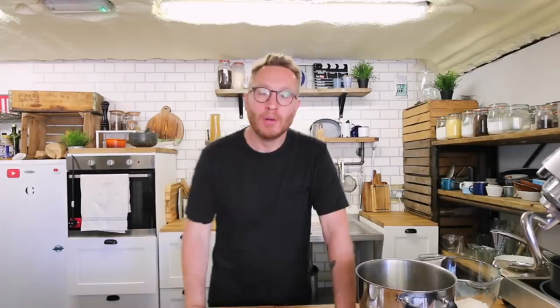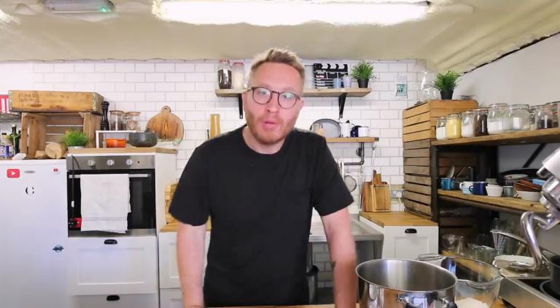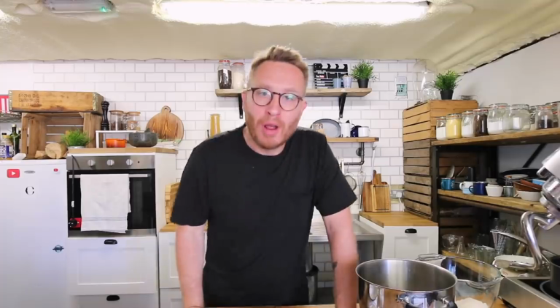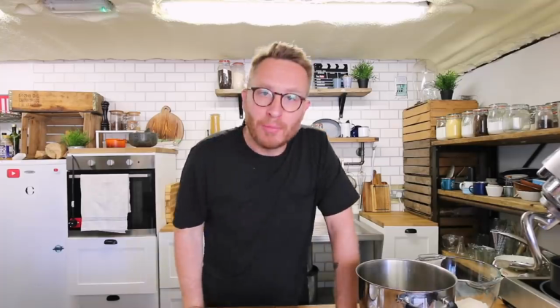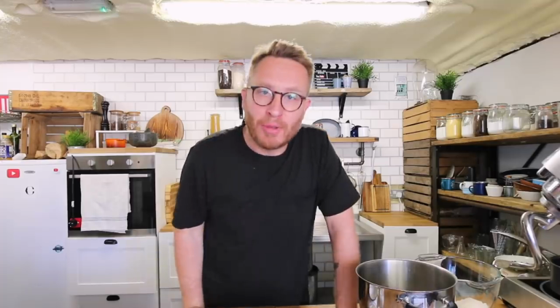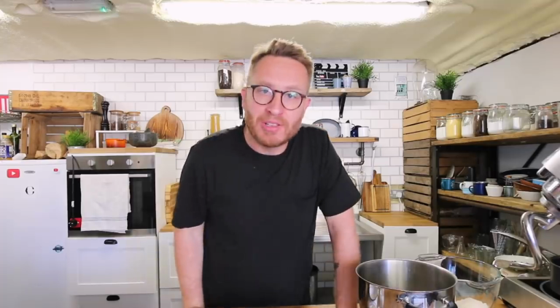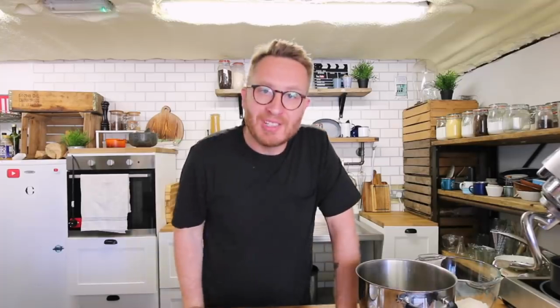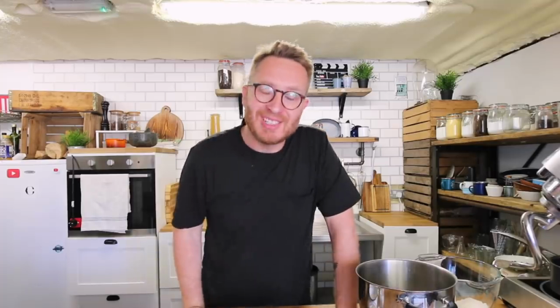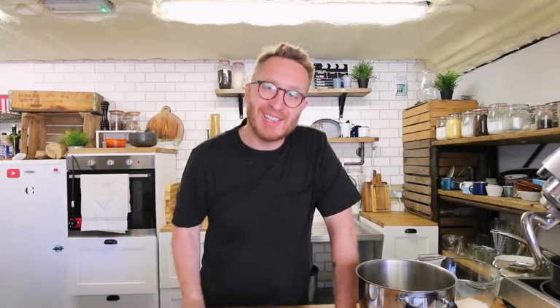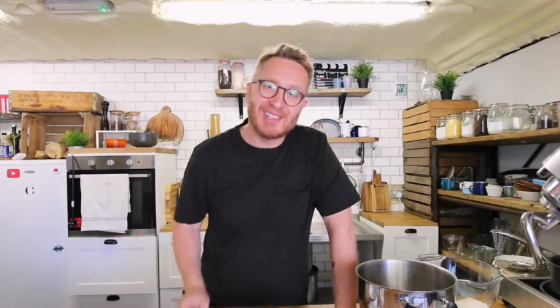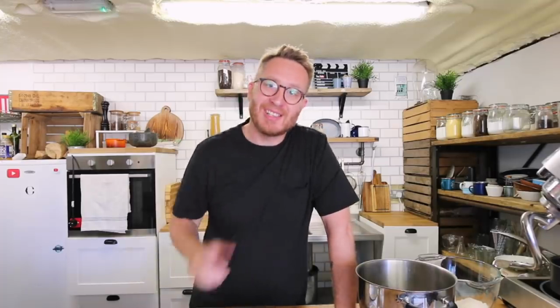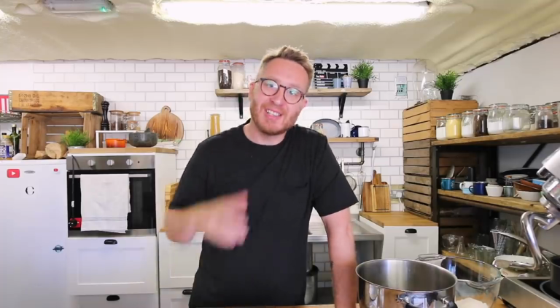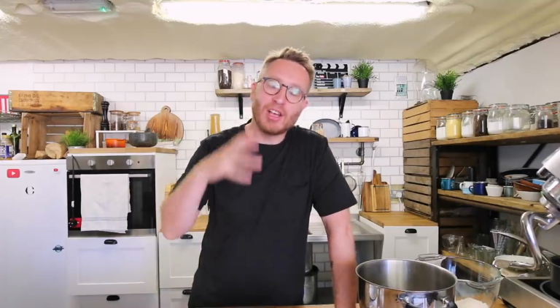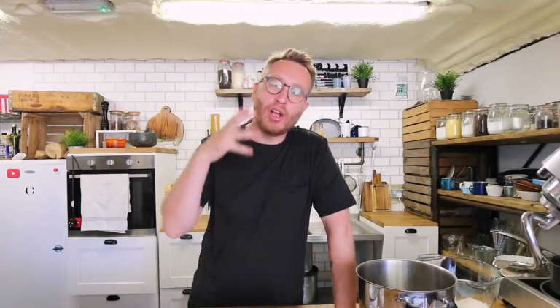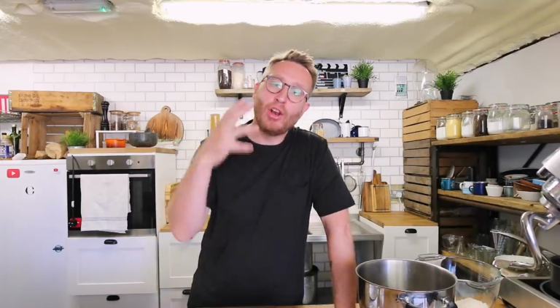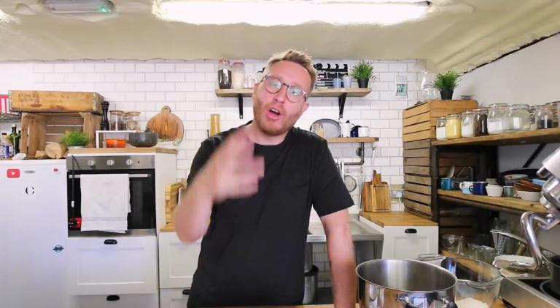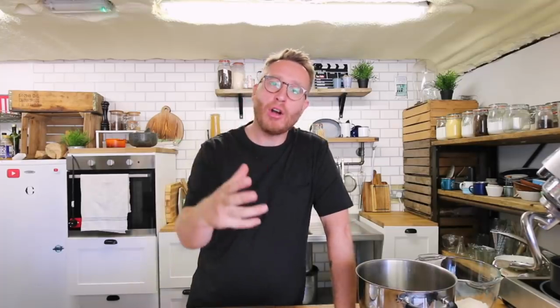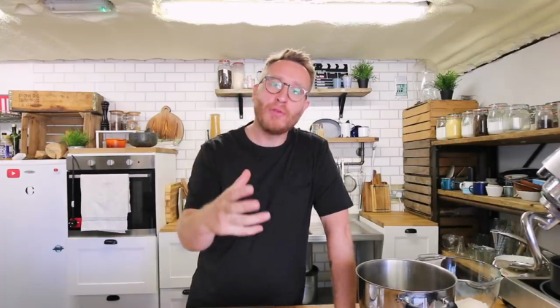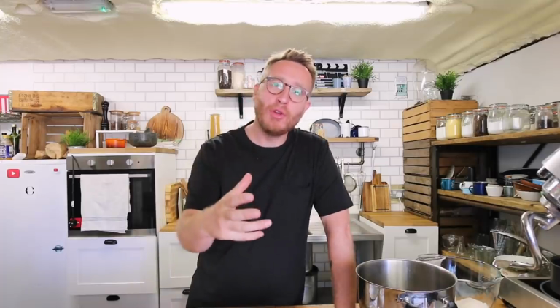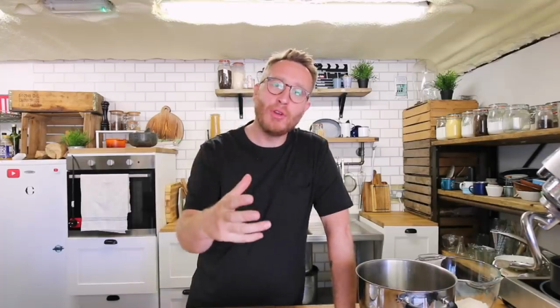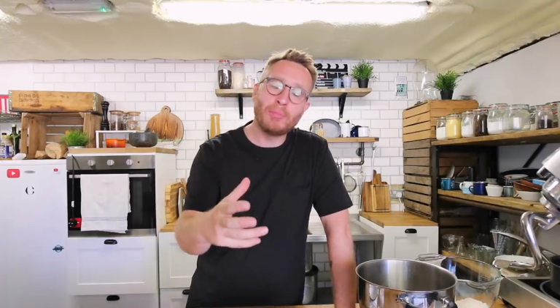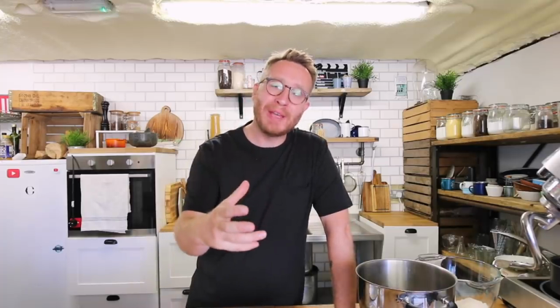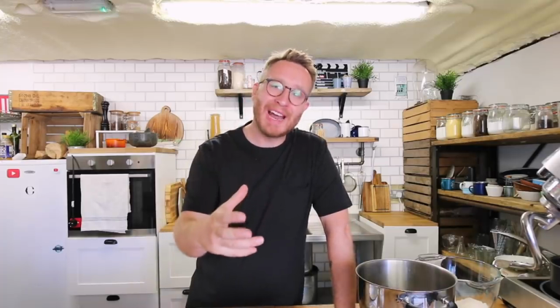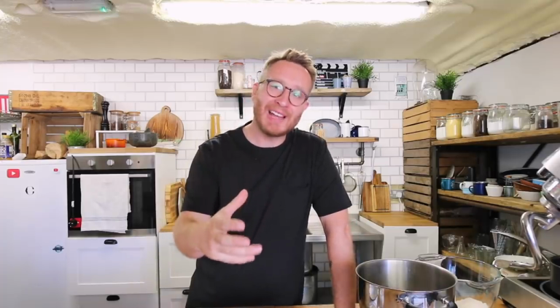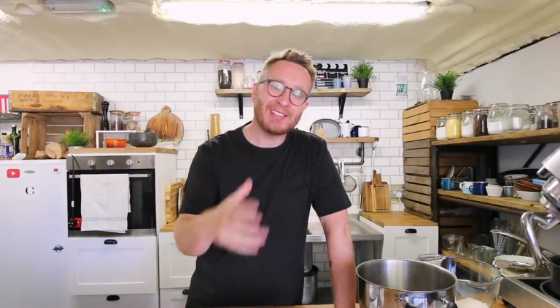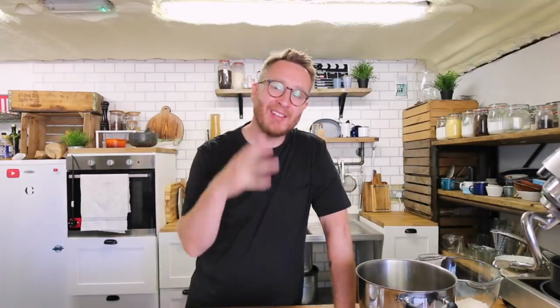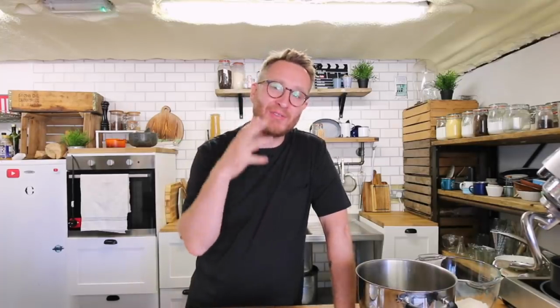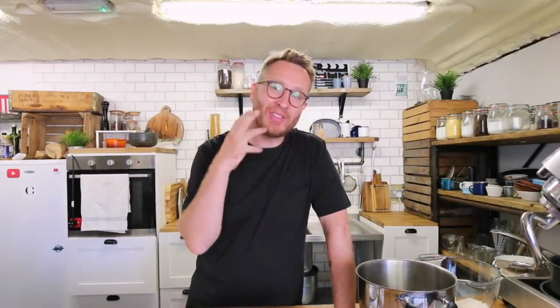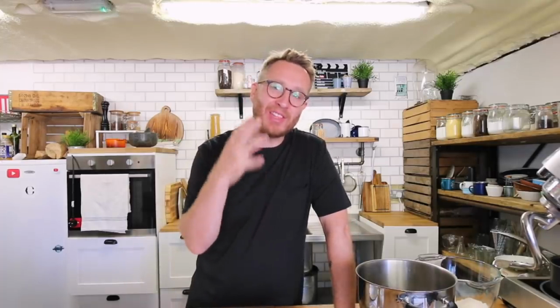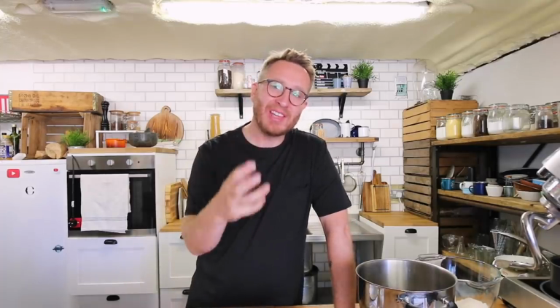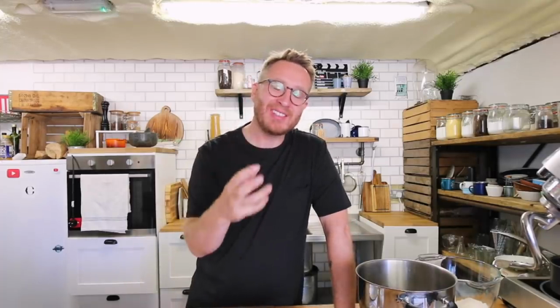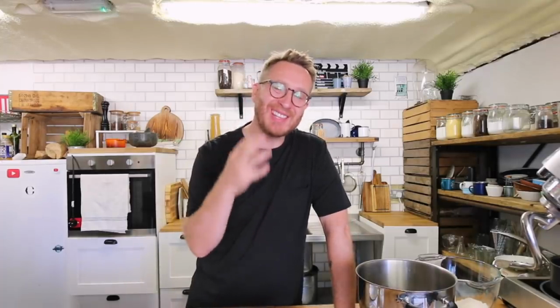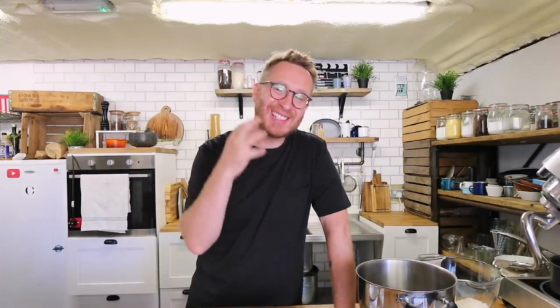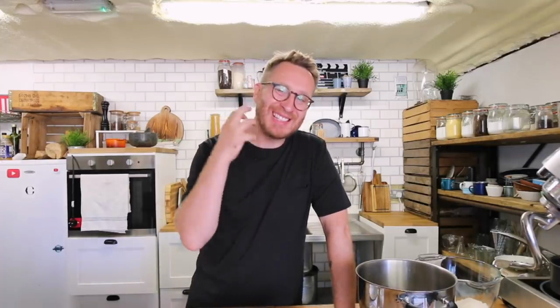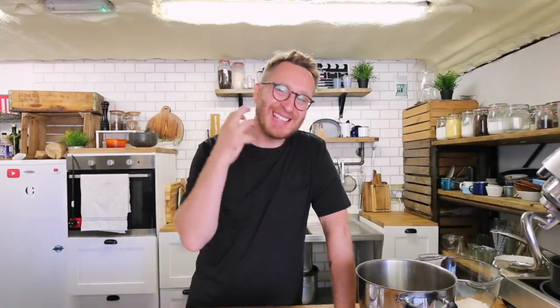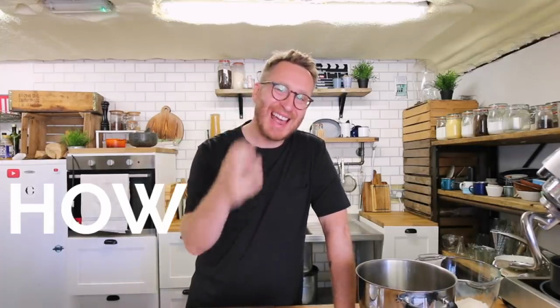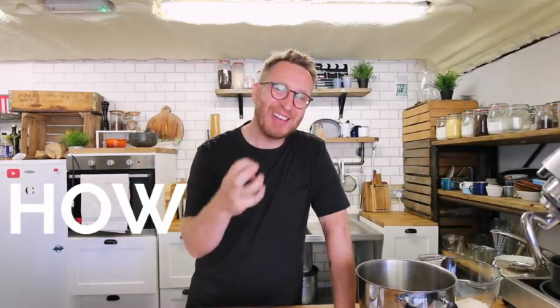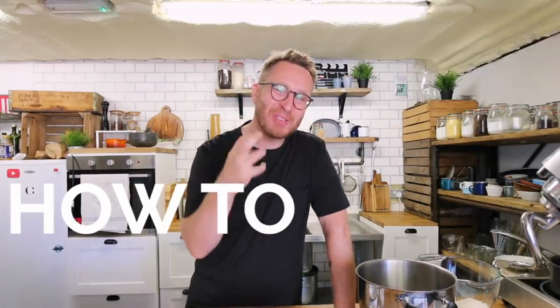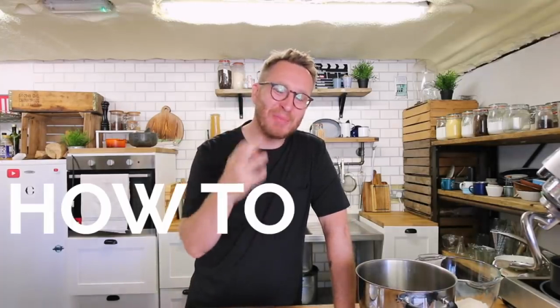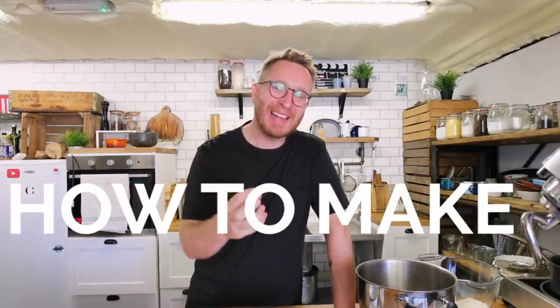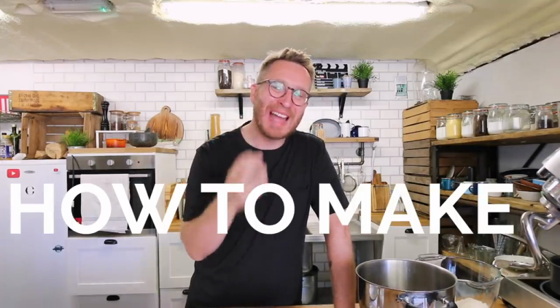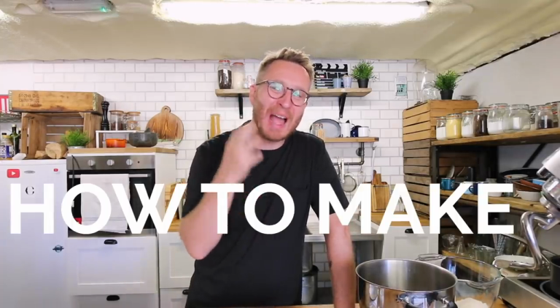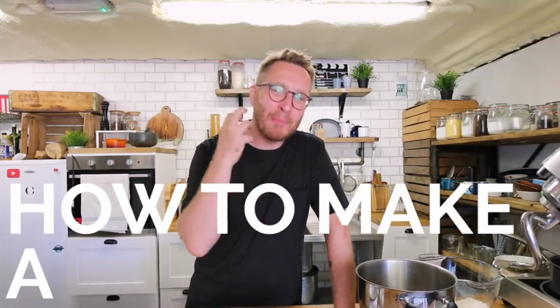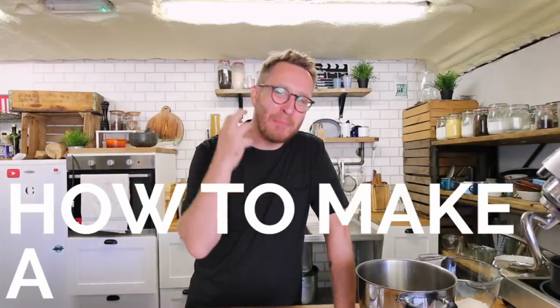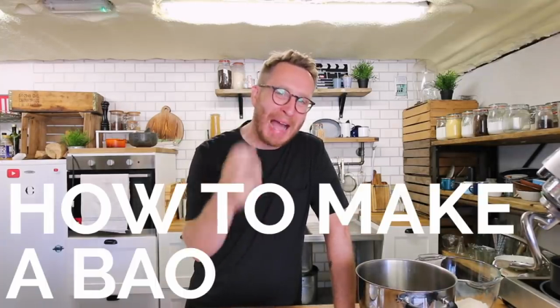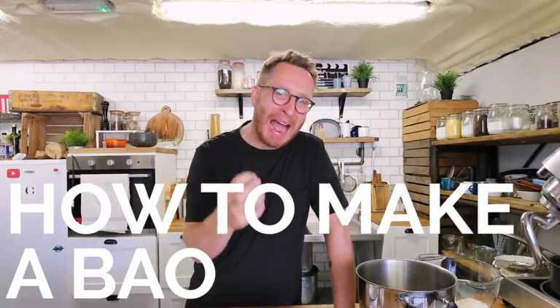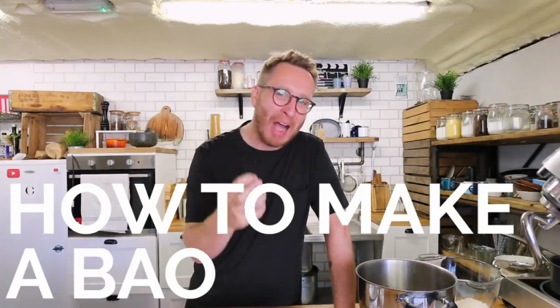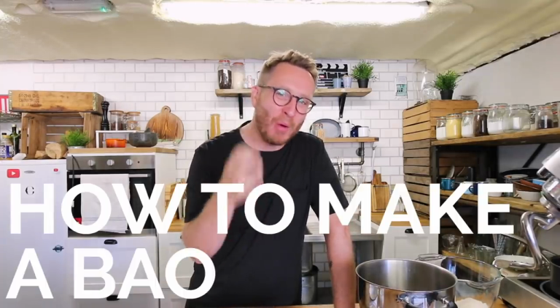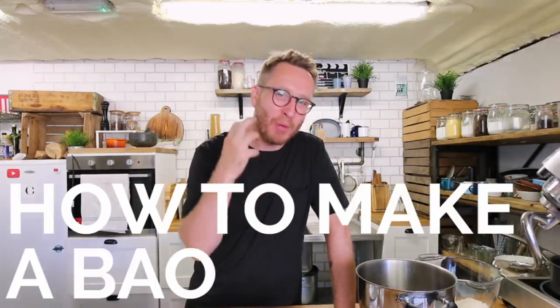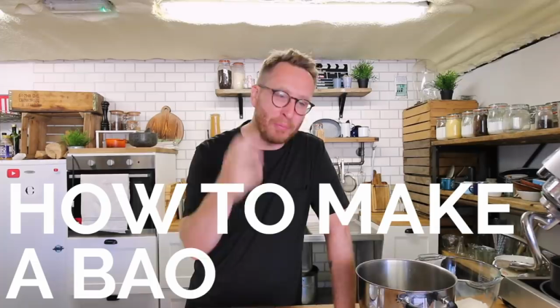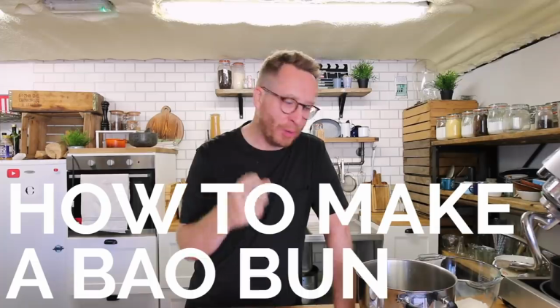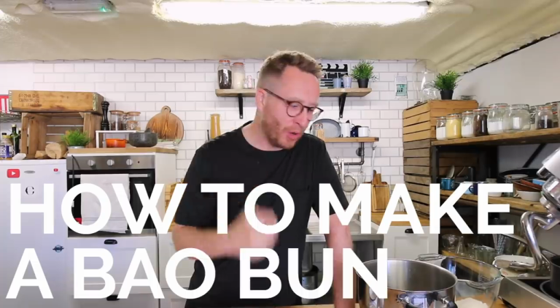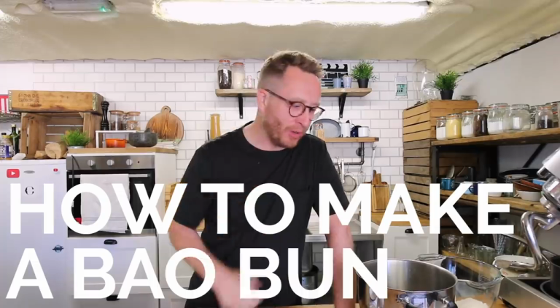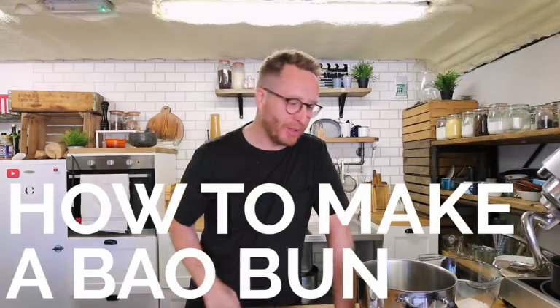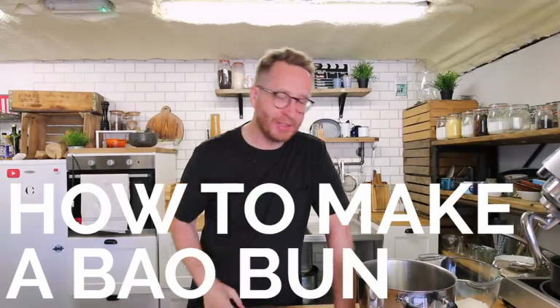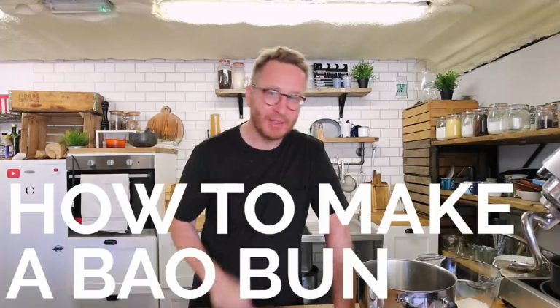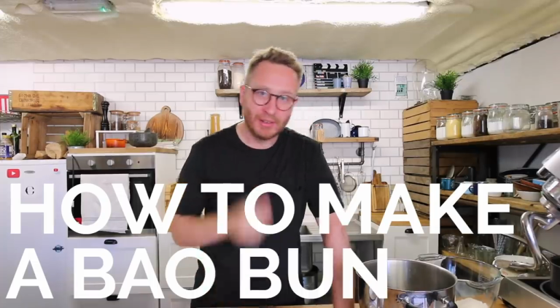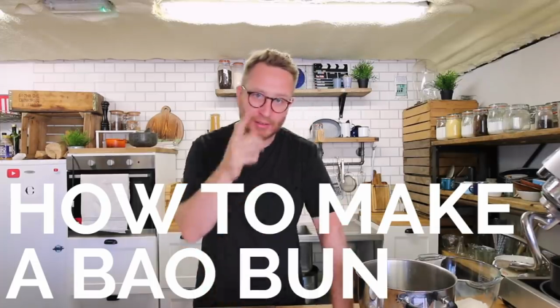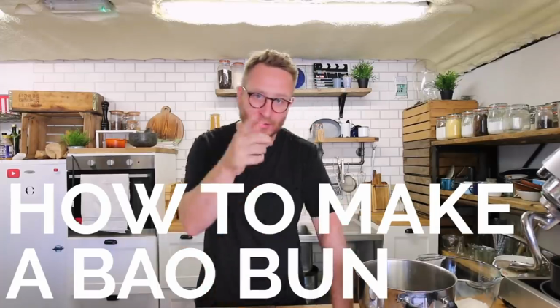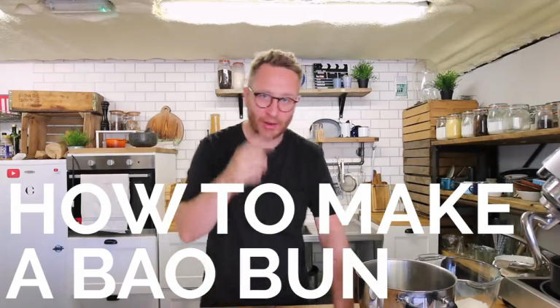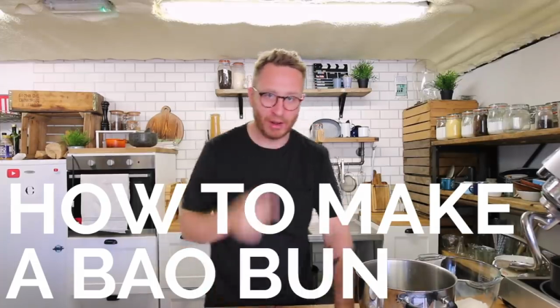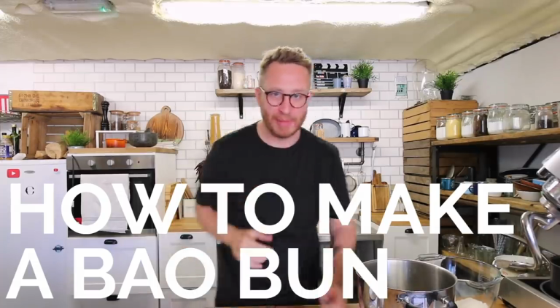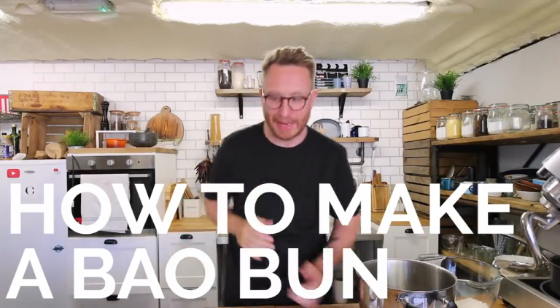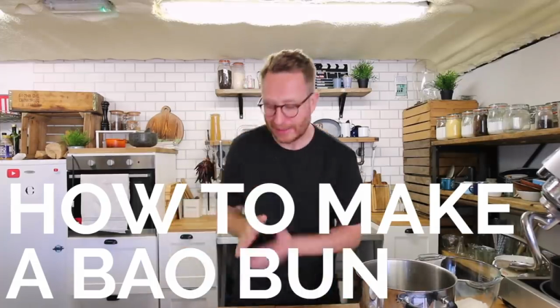Right brothers and sisters, a lot of you have been asking for this. This is how to make a bao bun. Follow me.